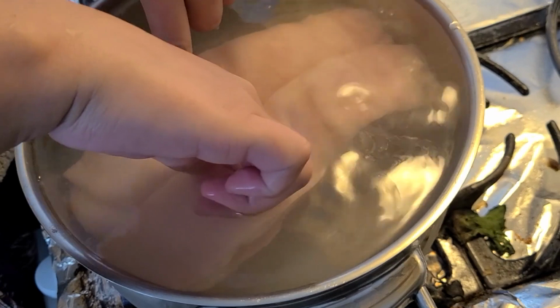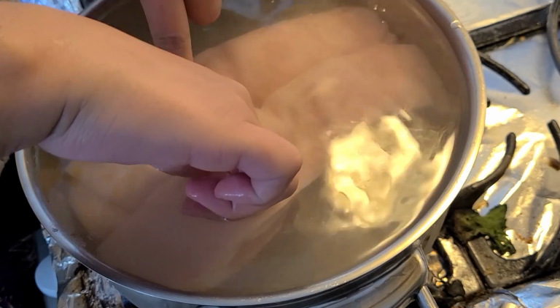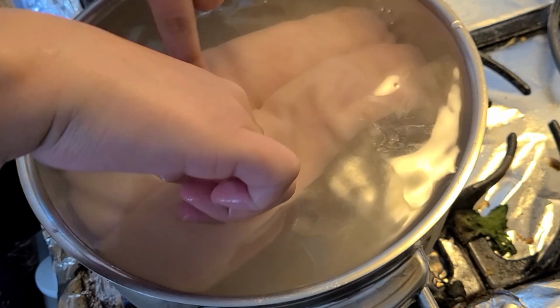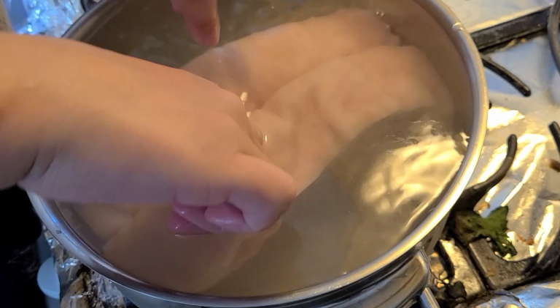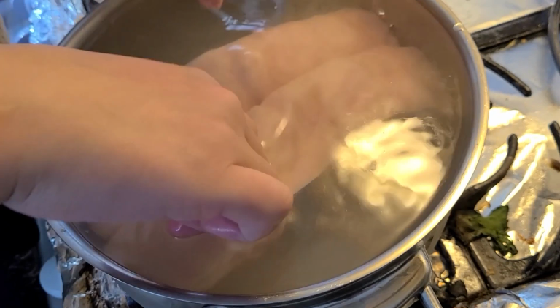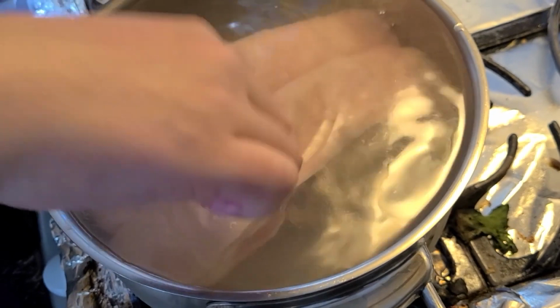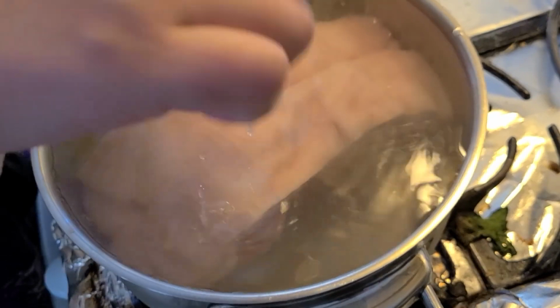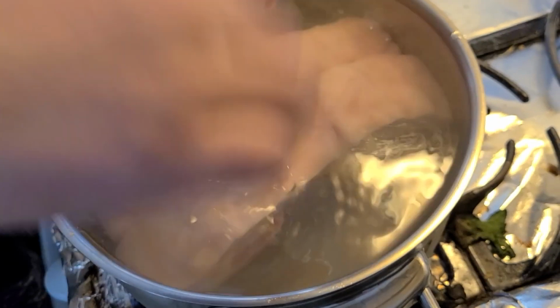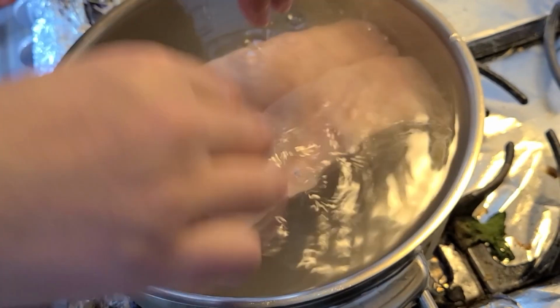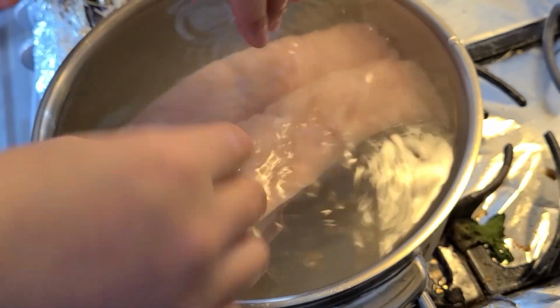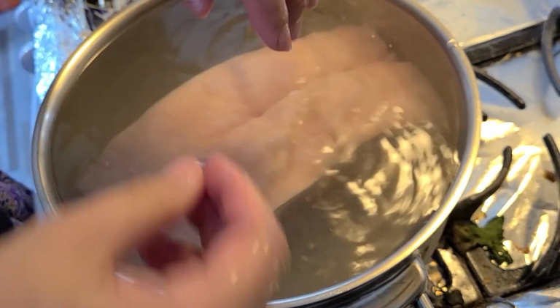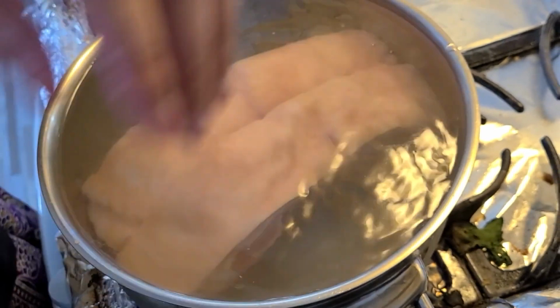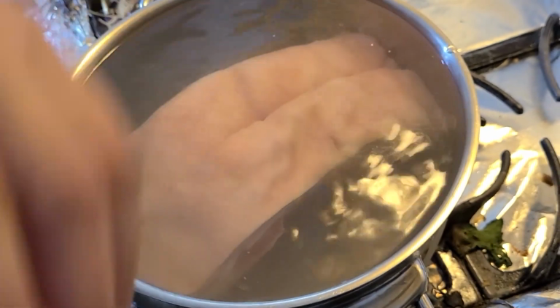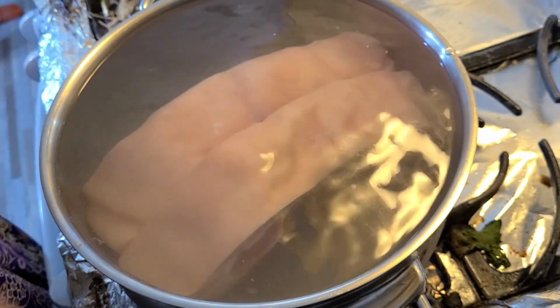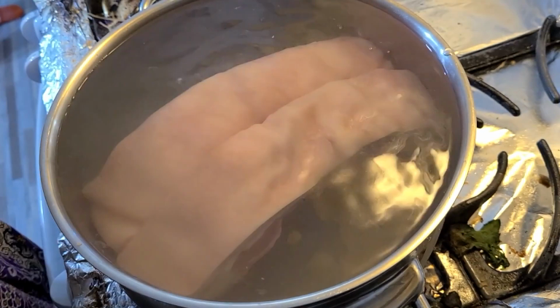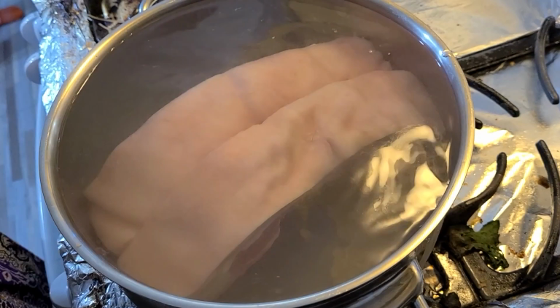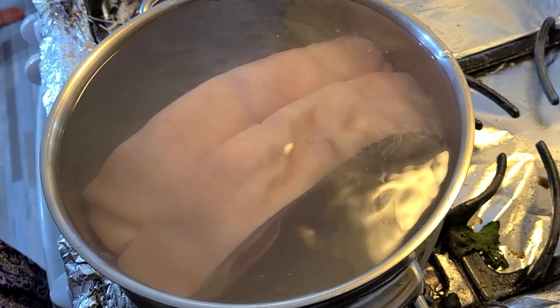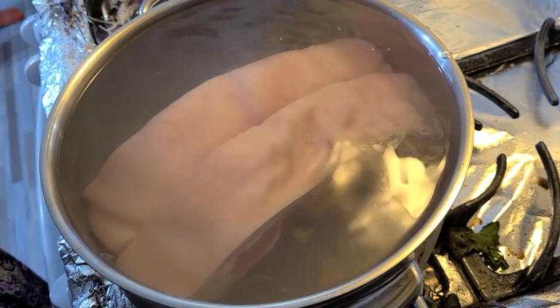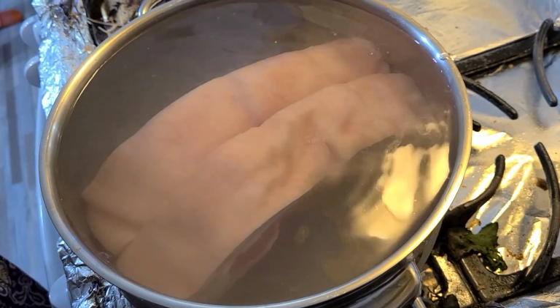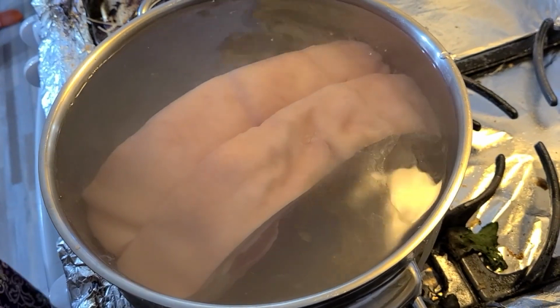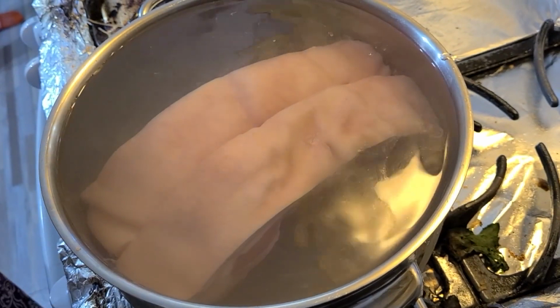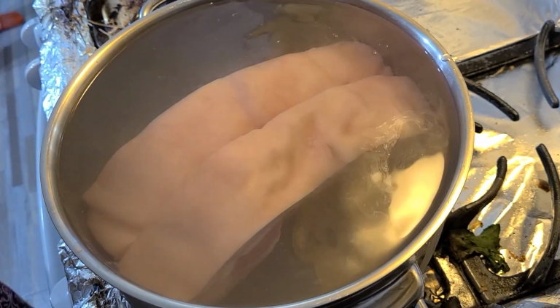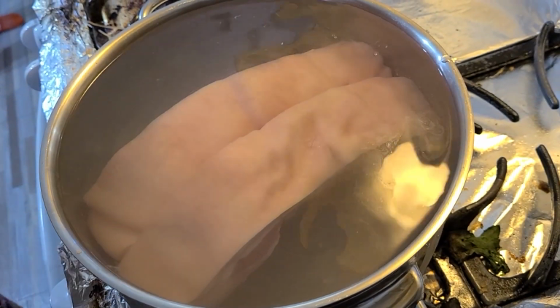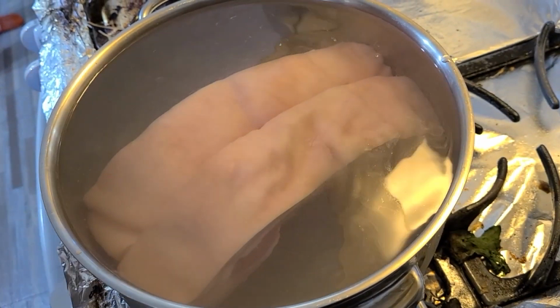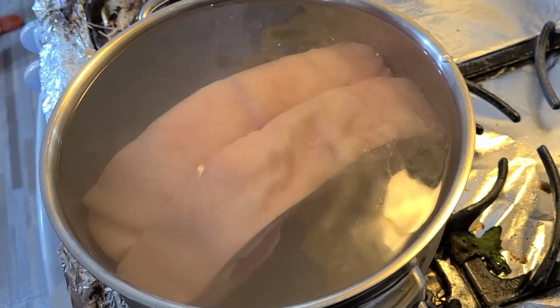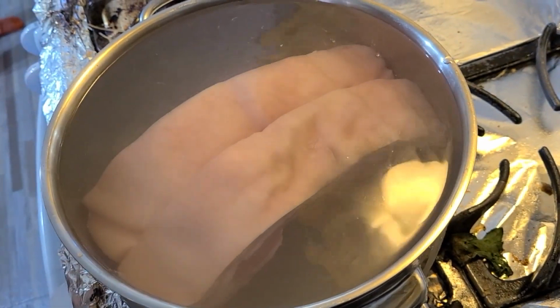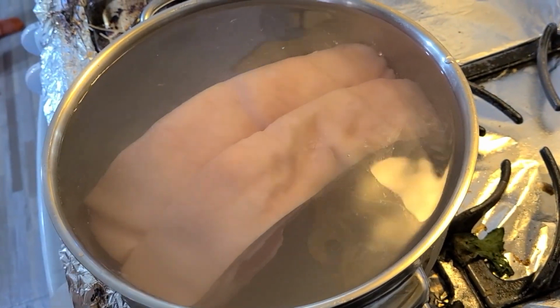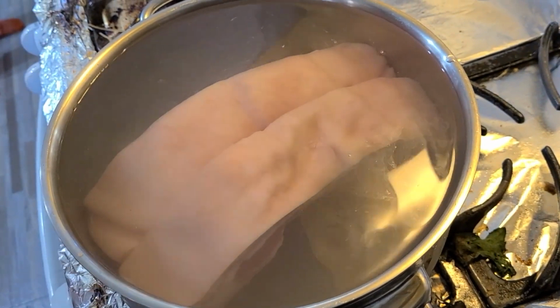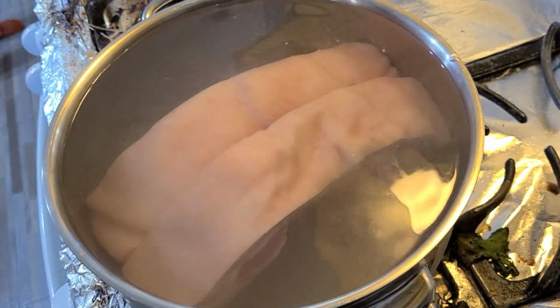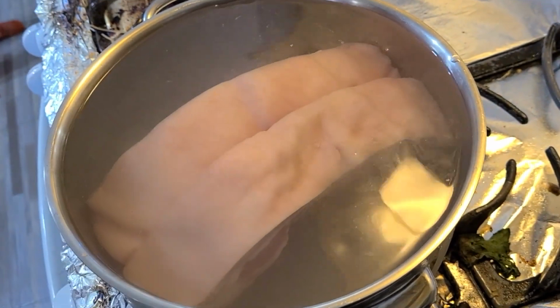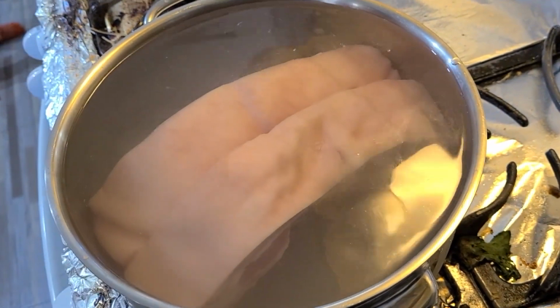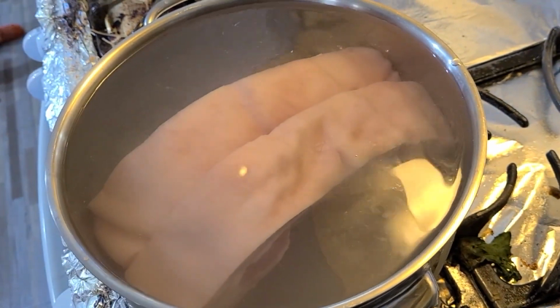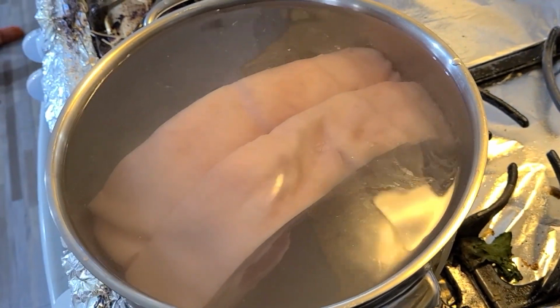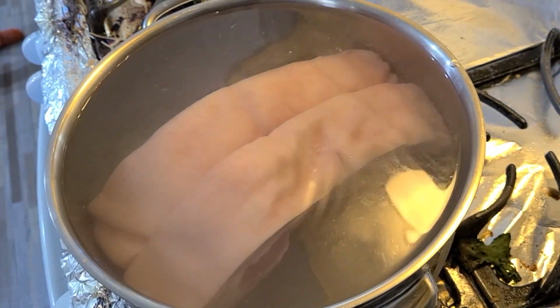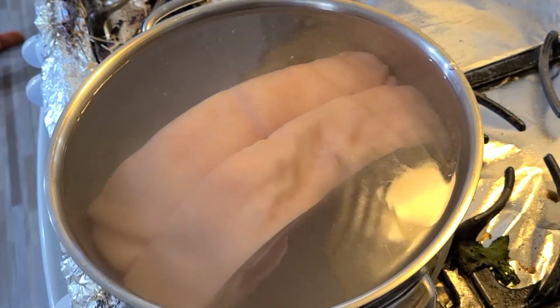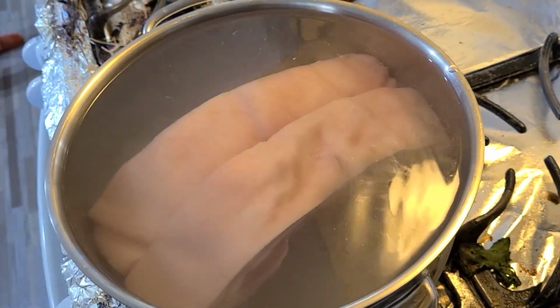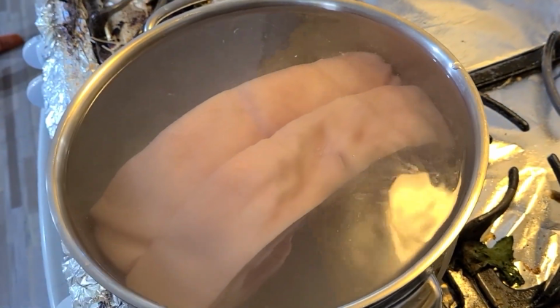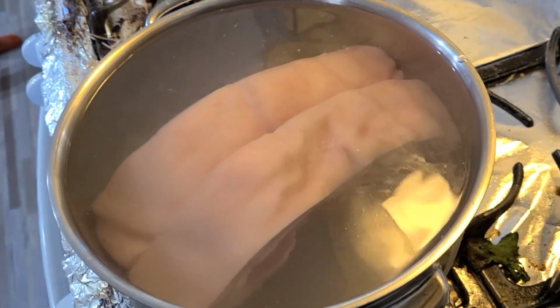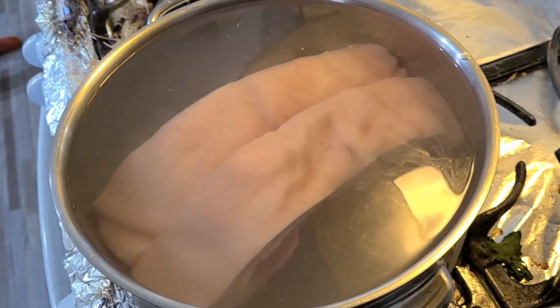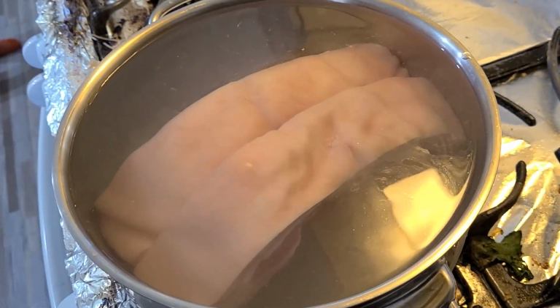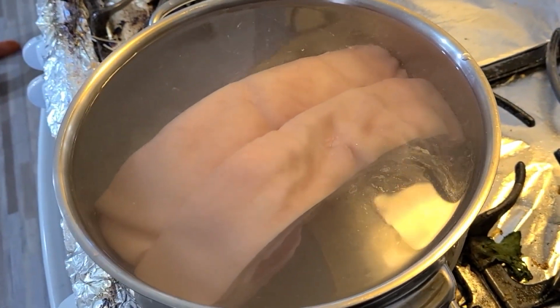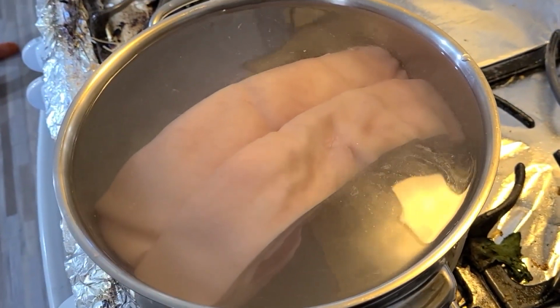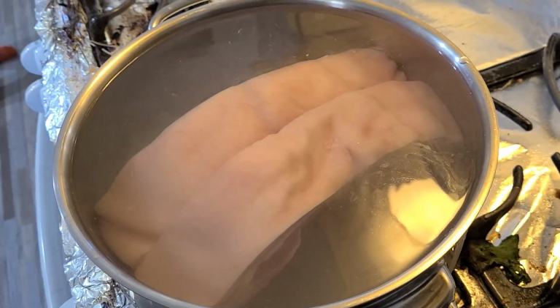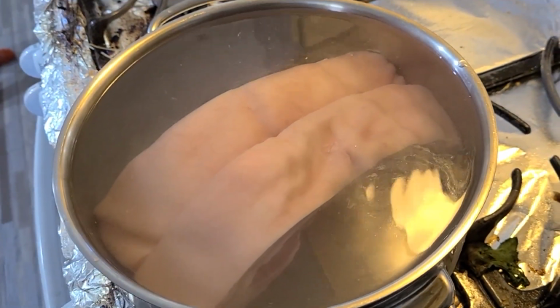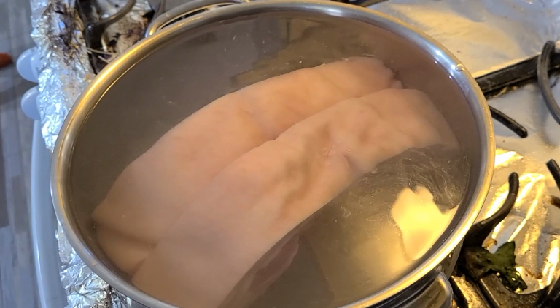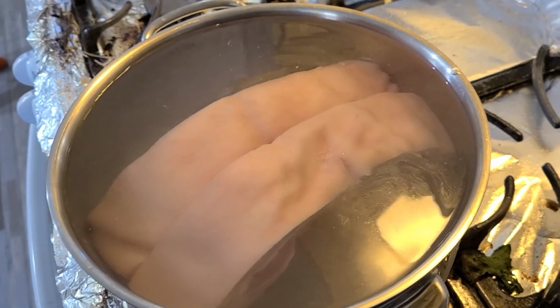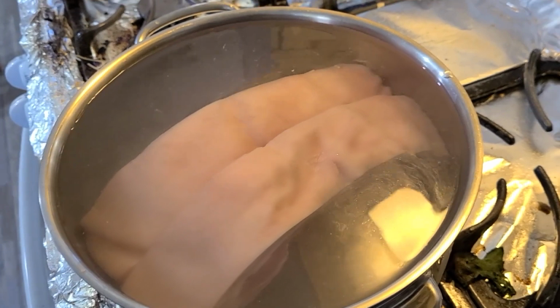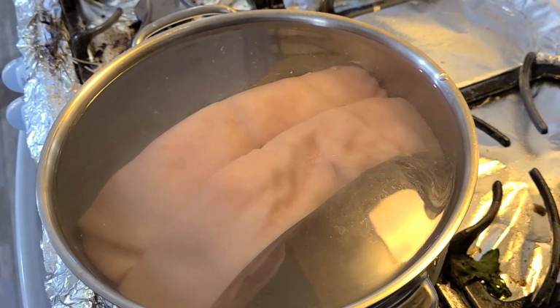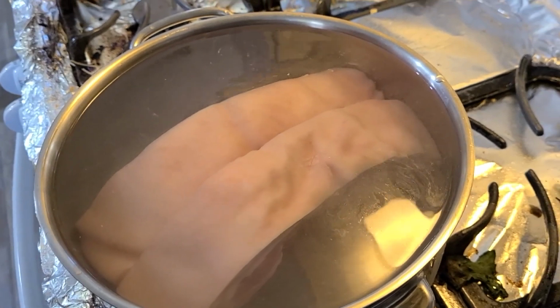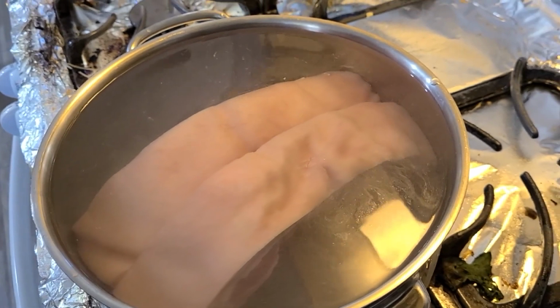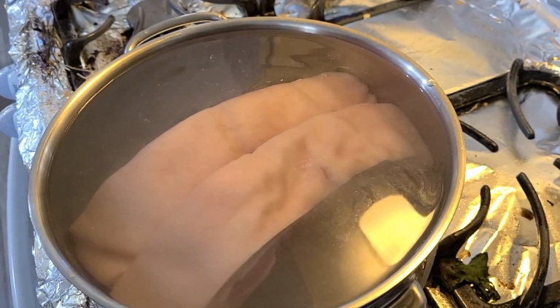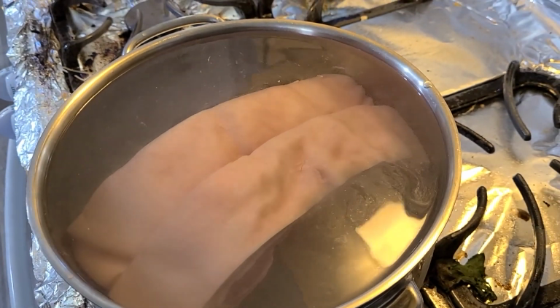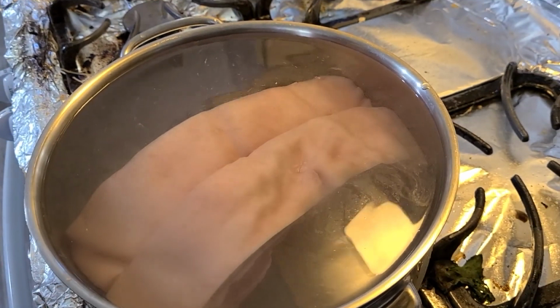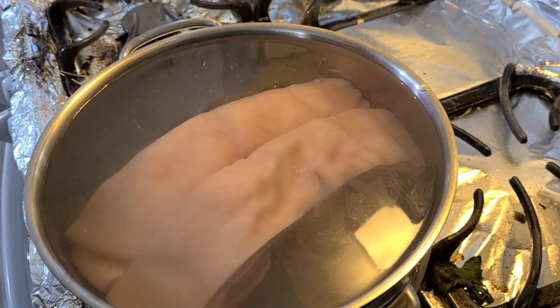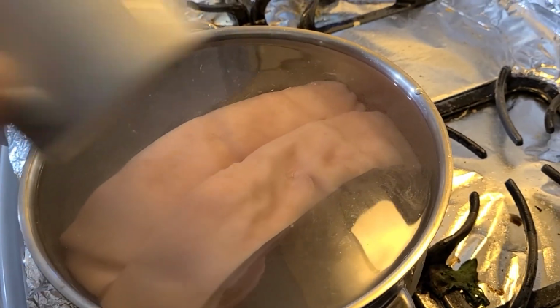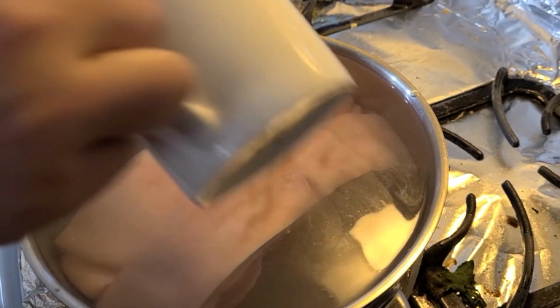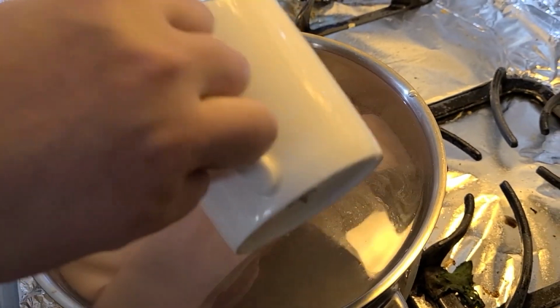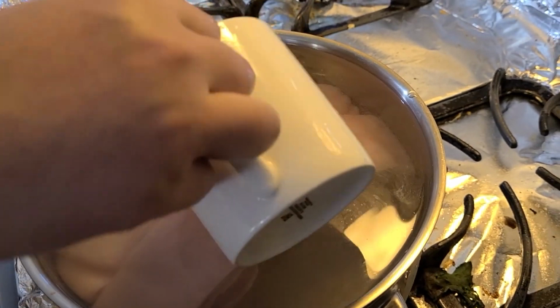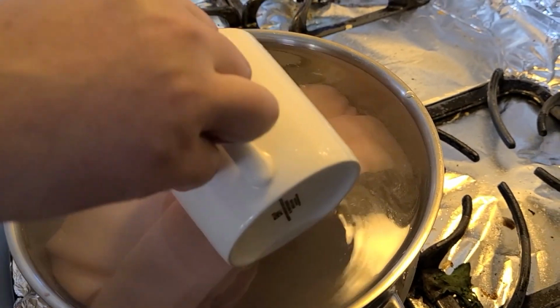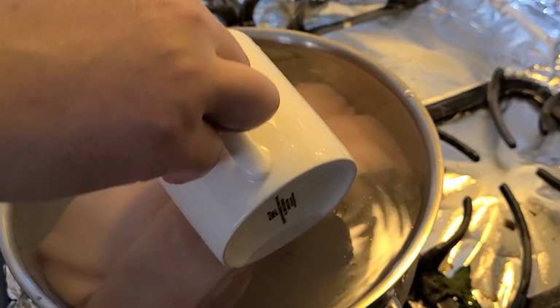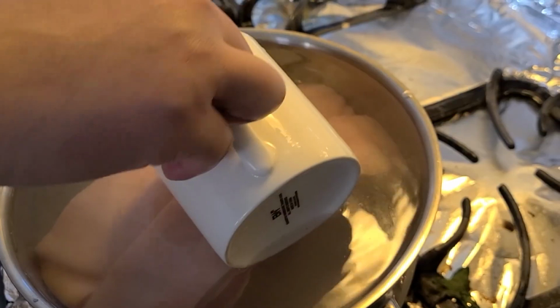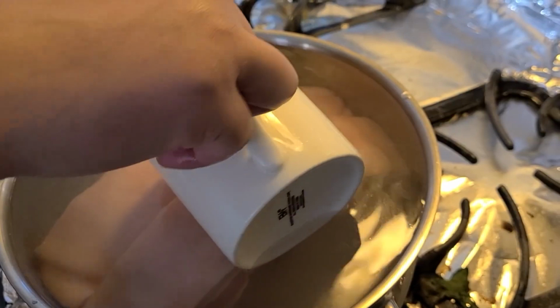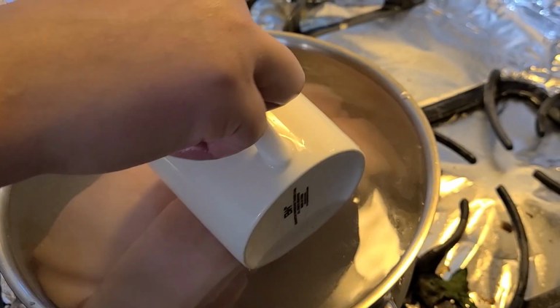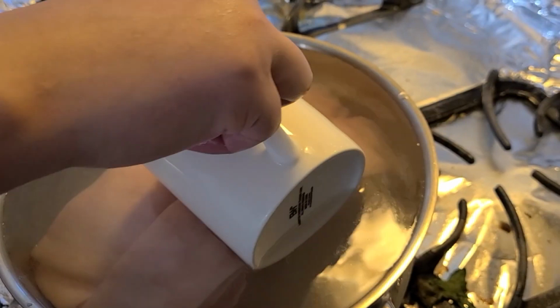That's step one if you want to make crispy pork belly. The total turnaround time is about an hour and a half to two hours.